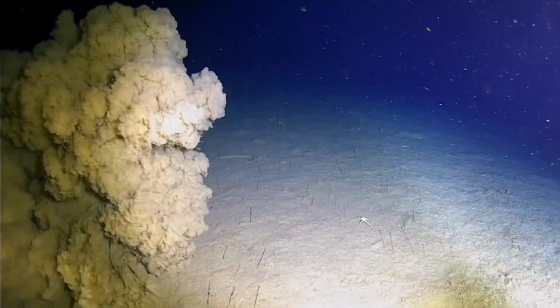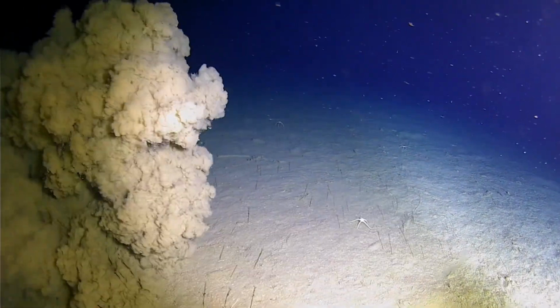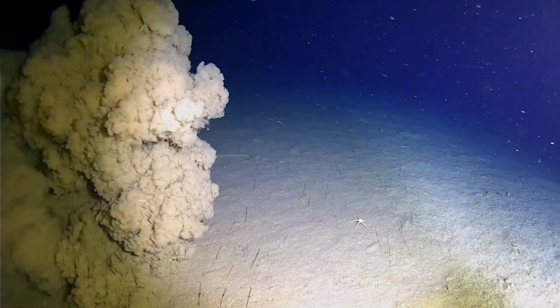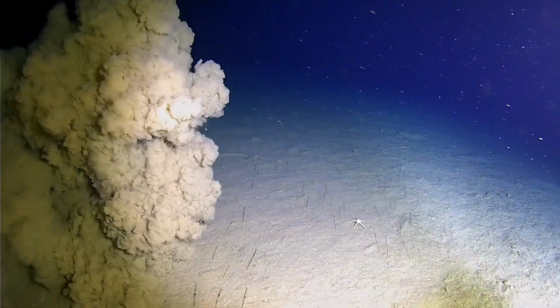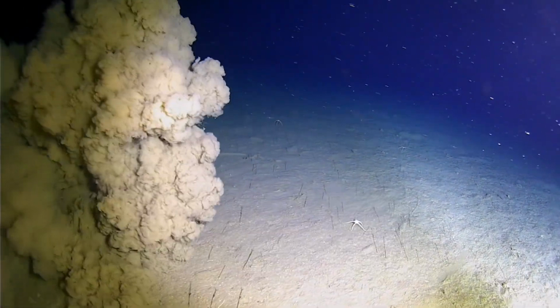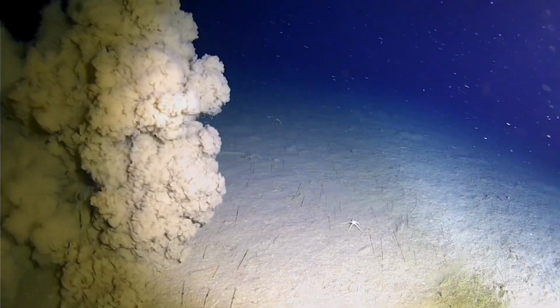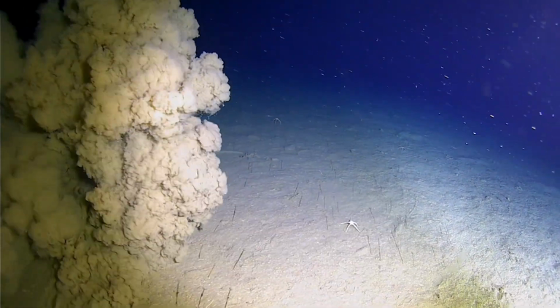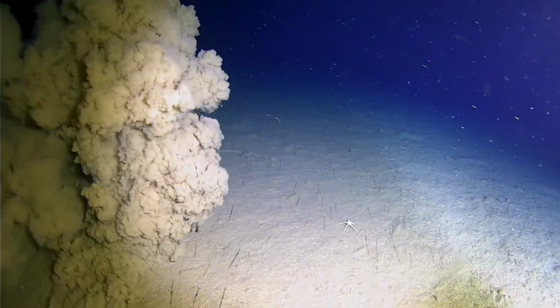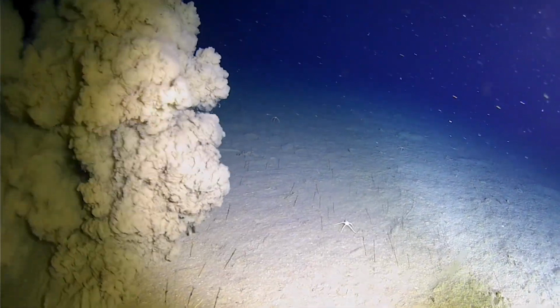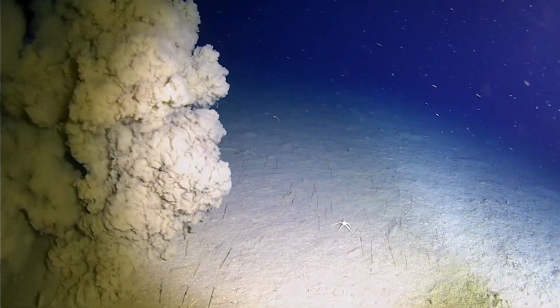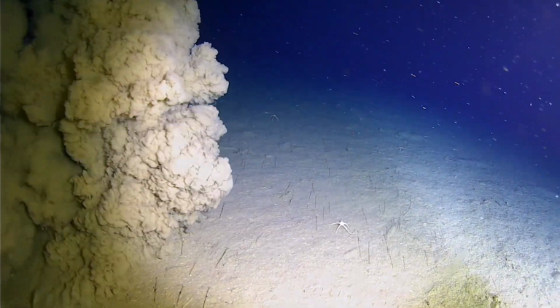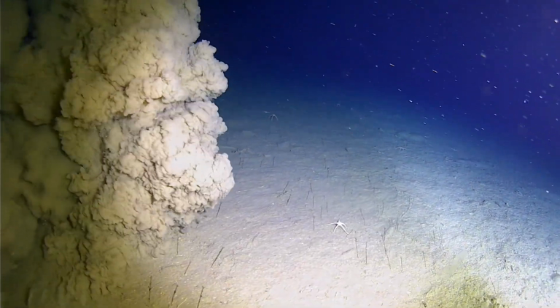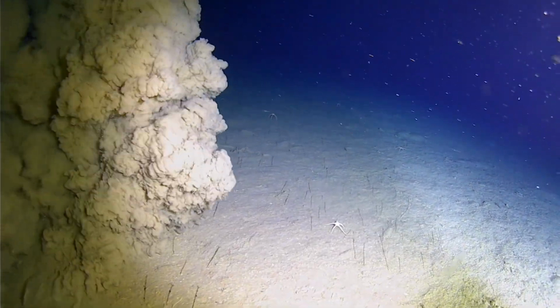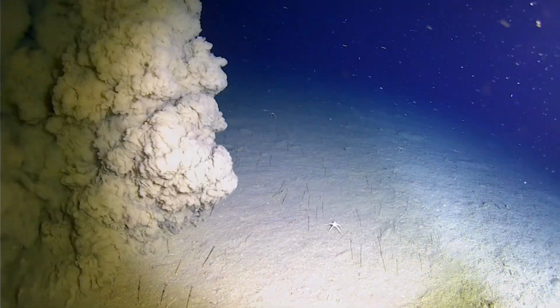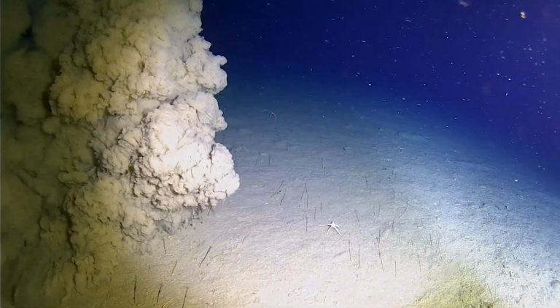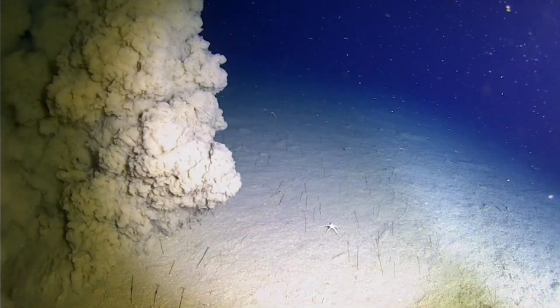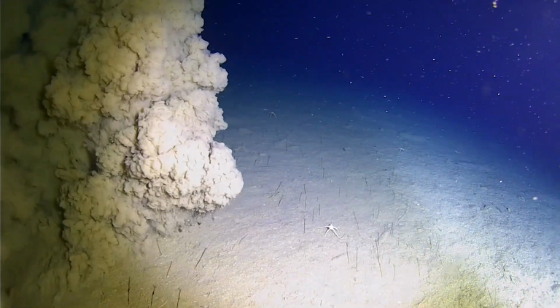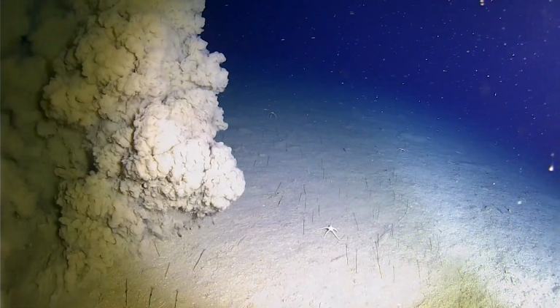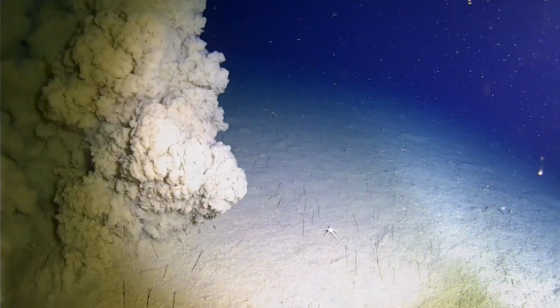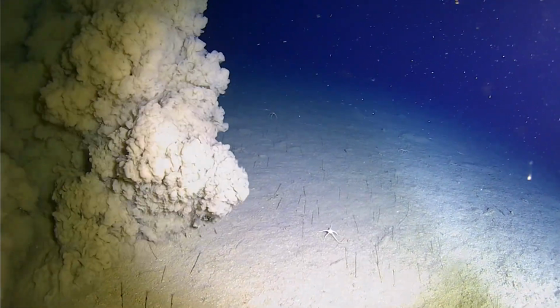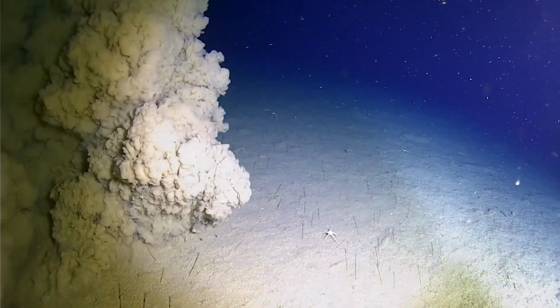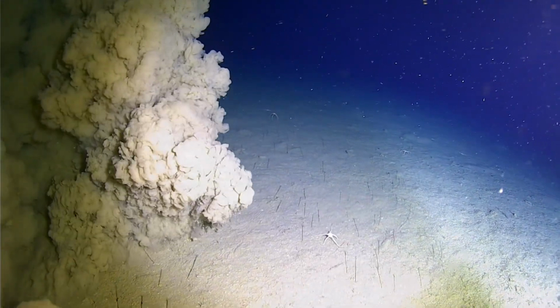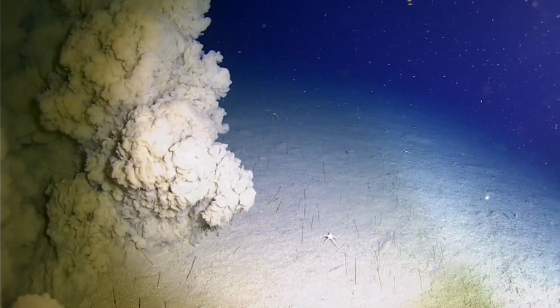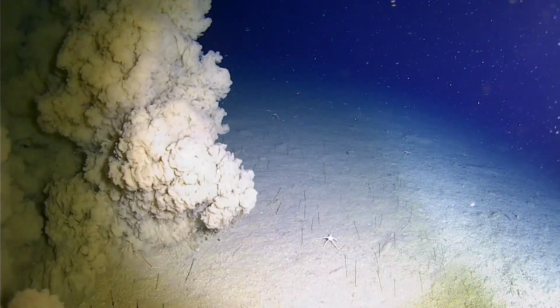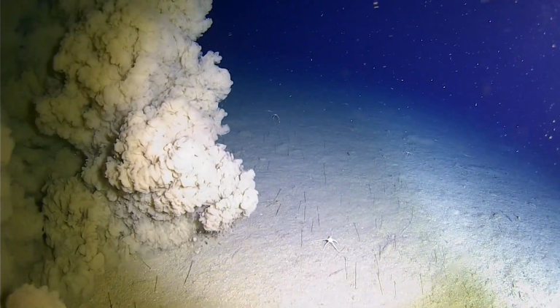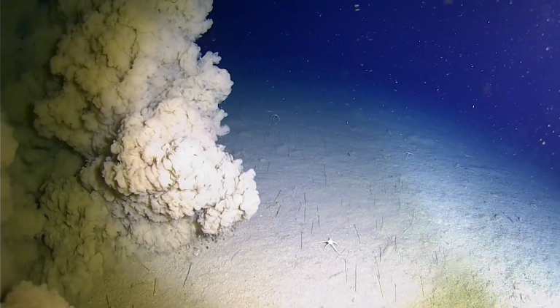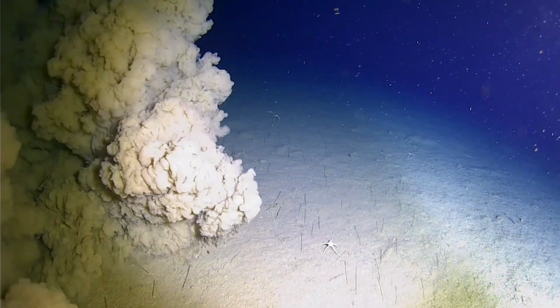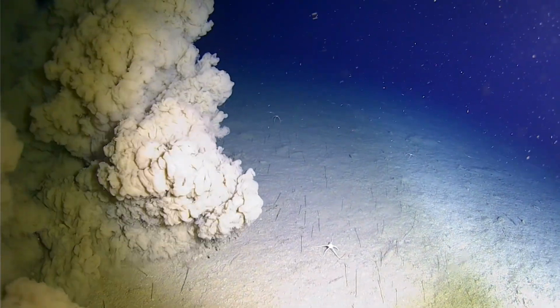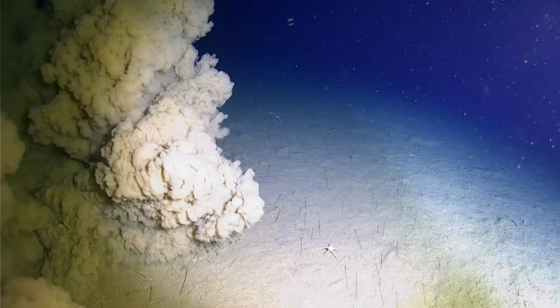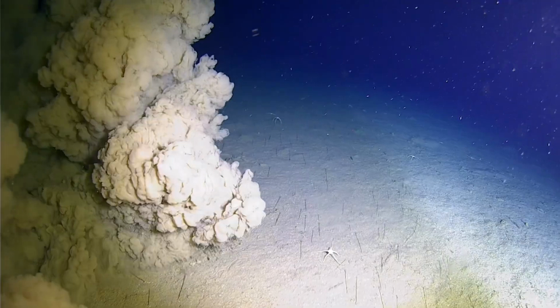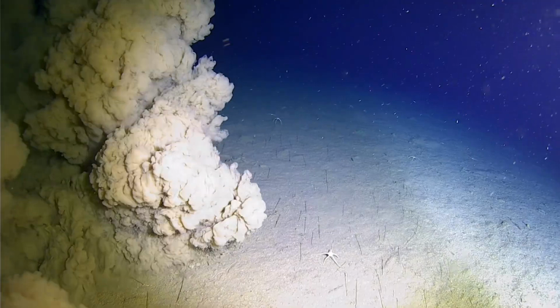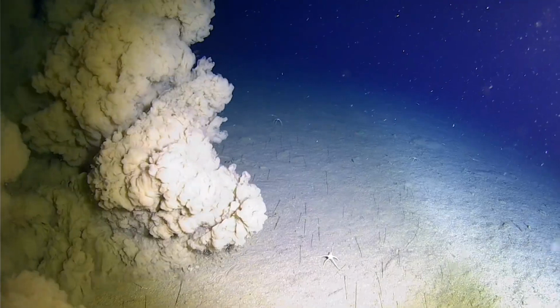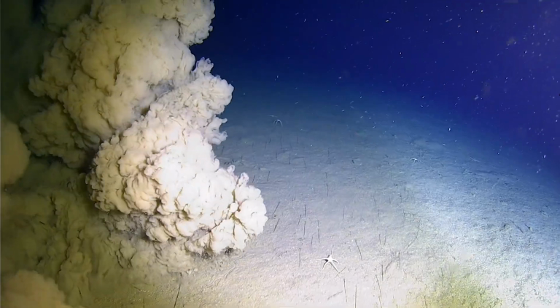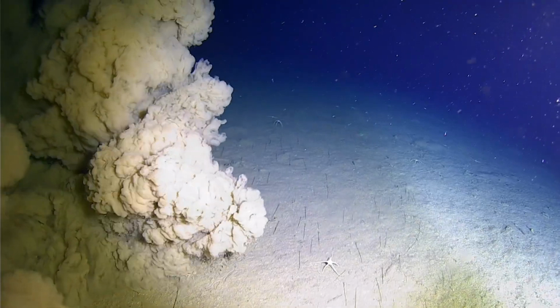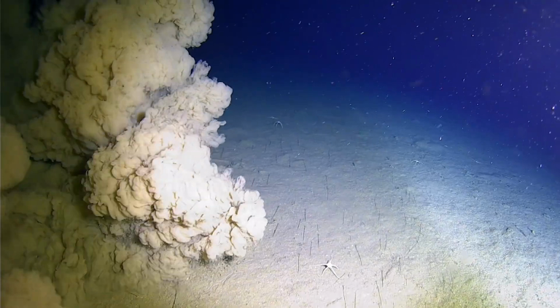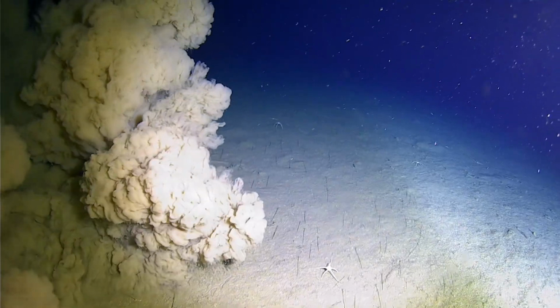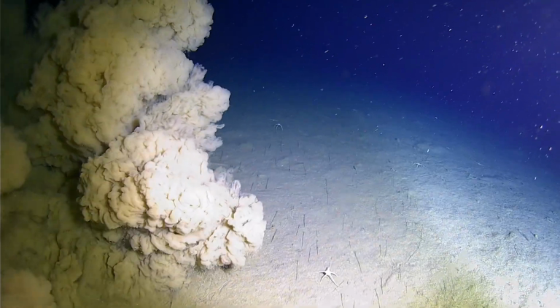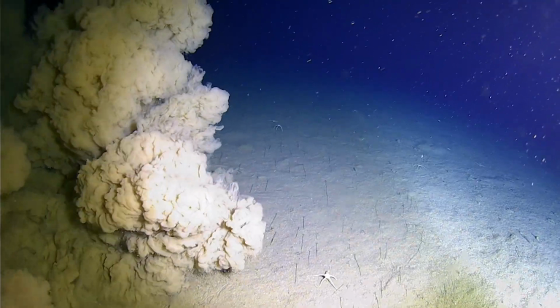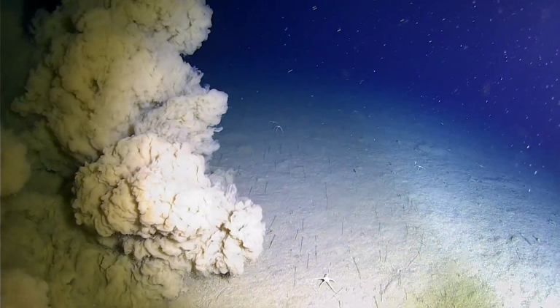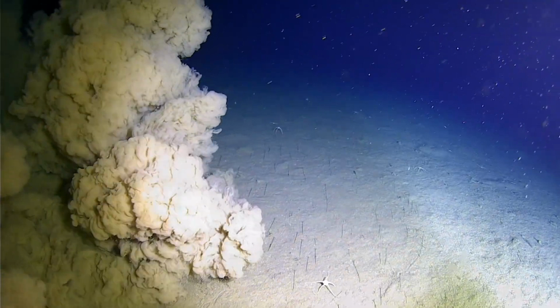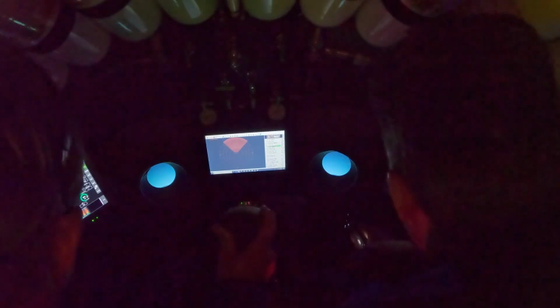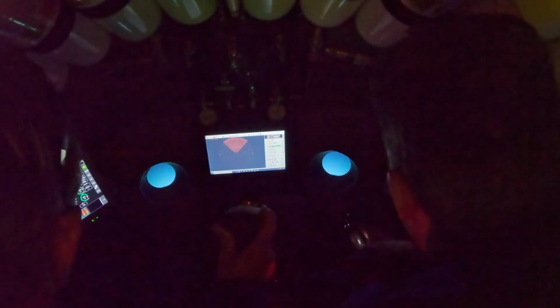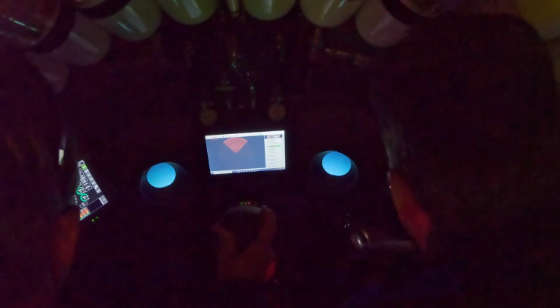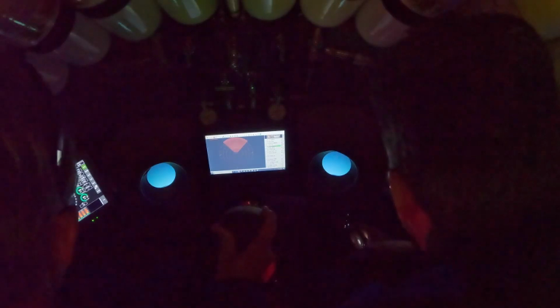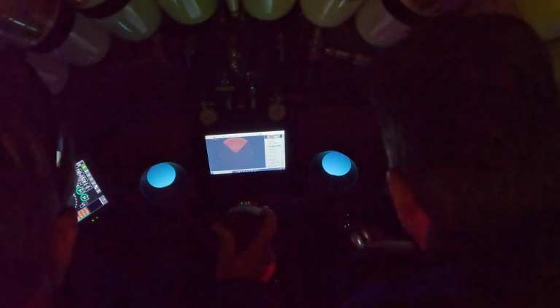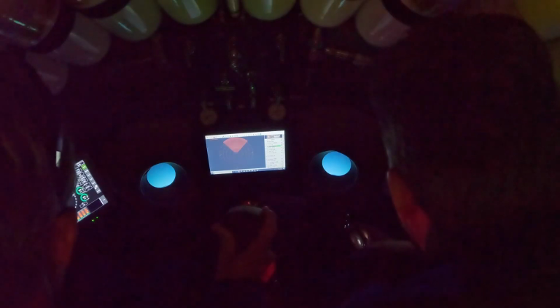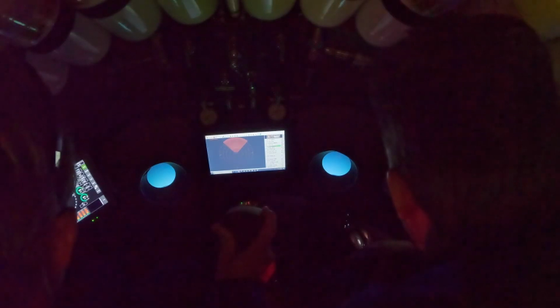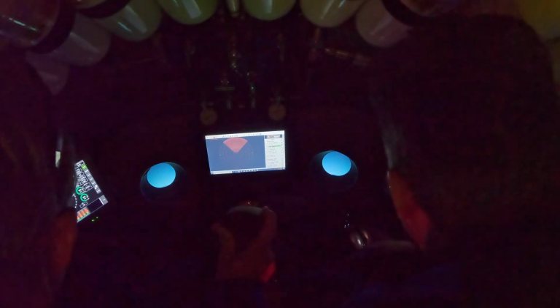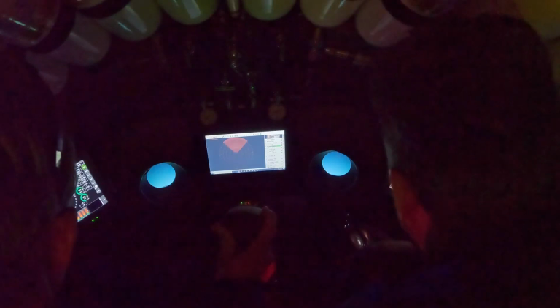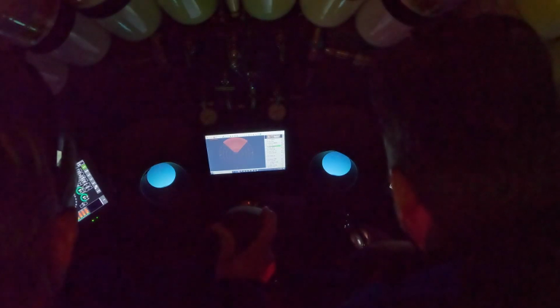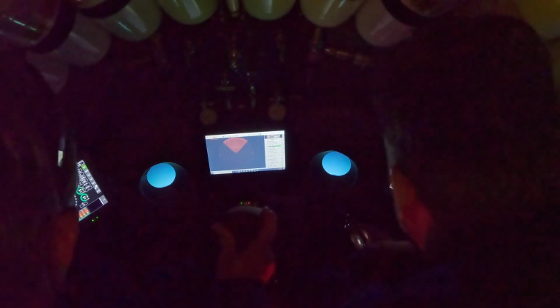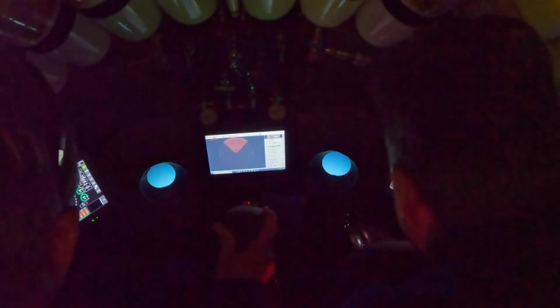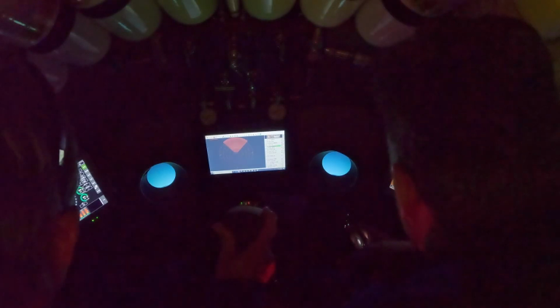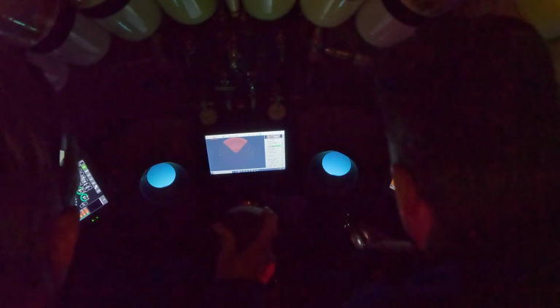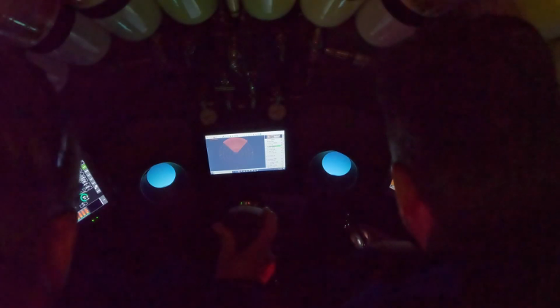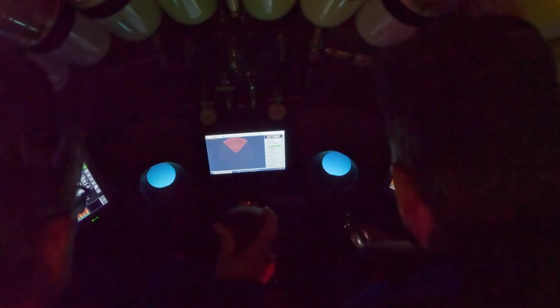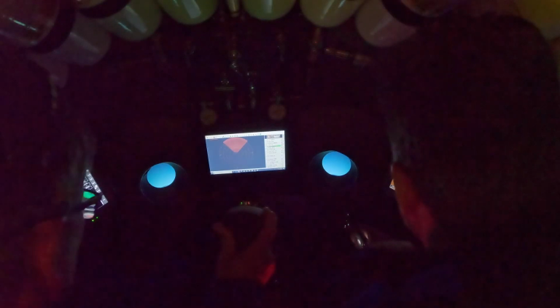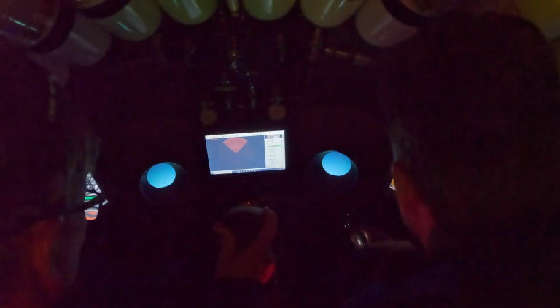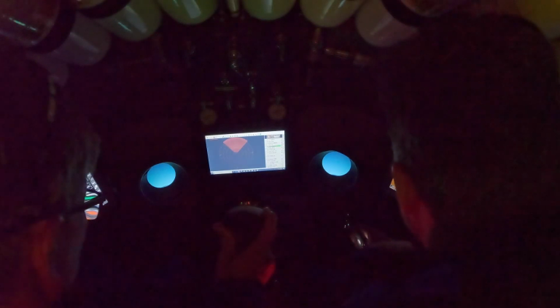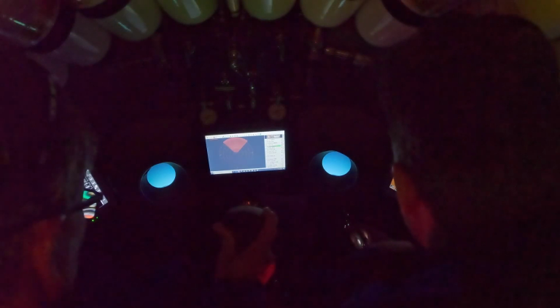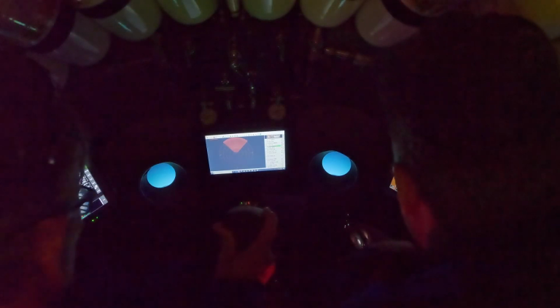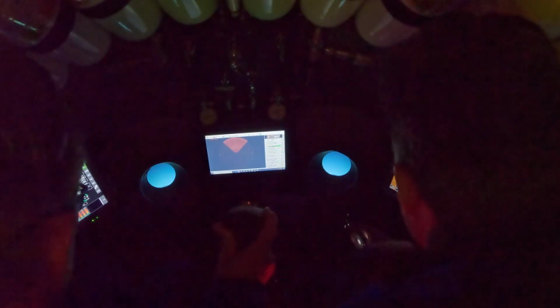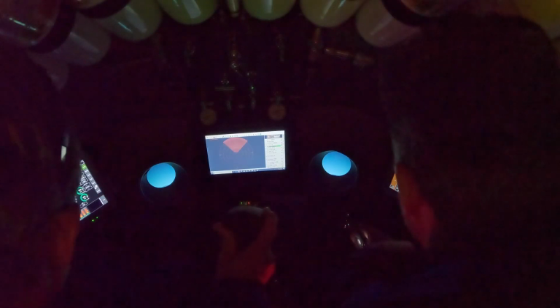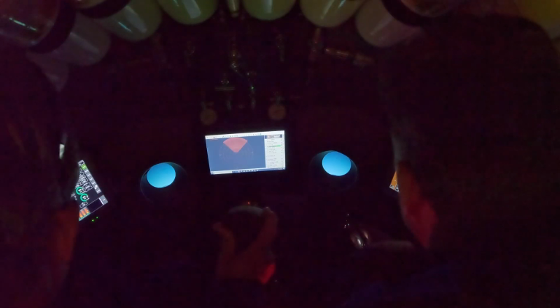Depth: five, two, four, zero. Life support — good.